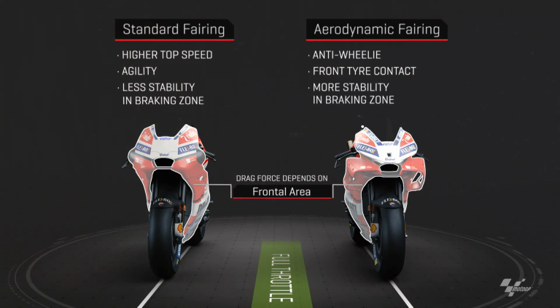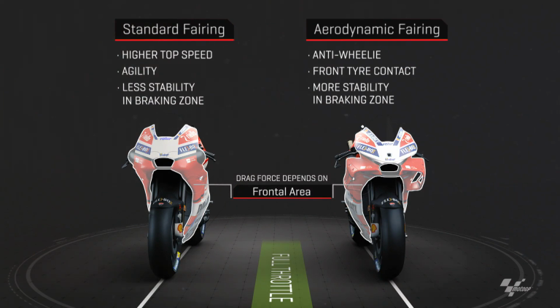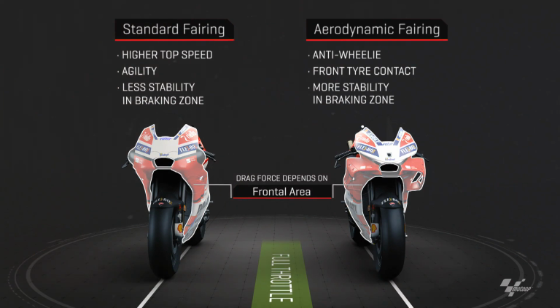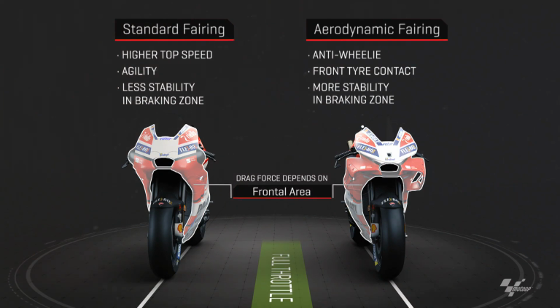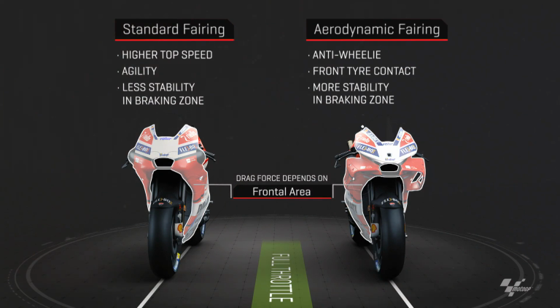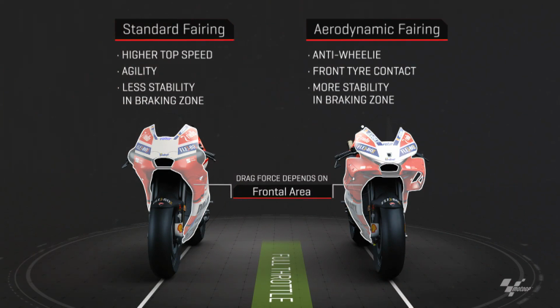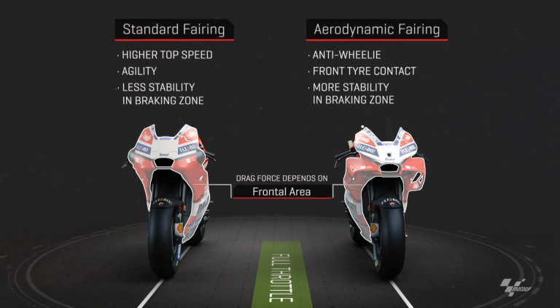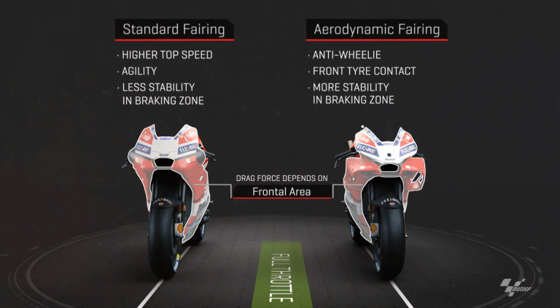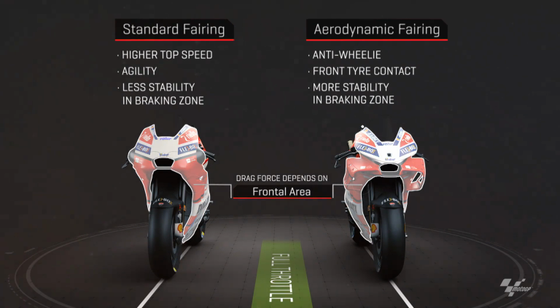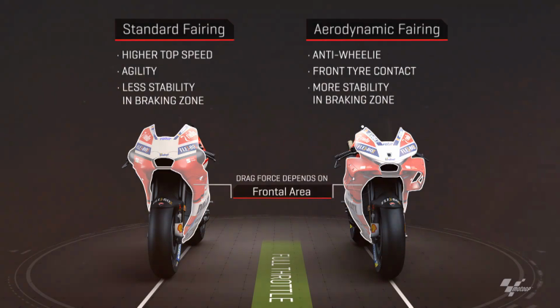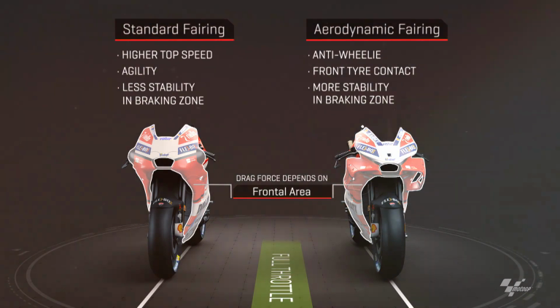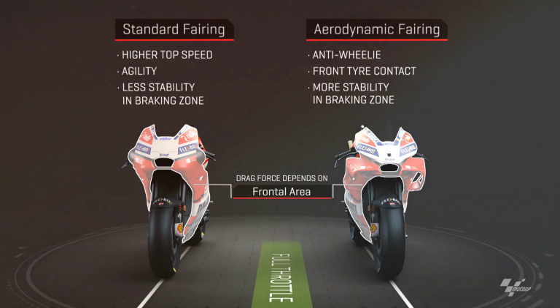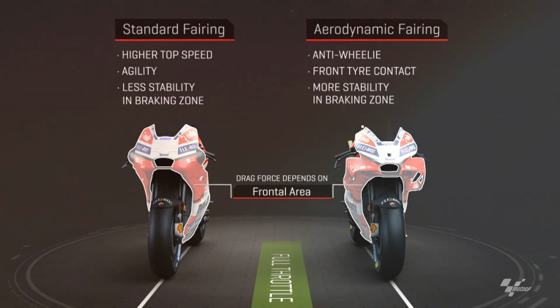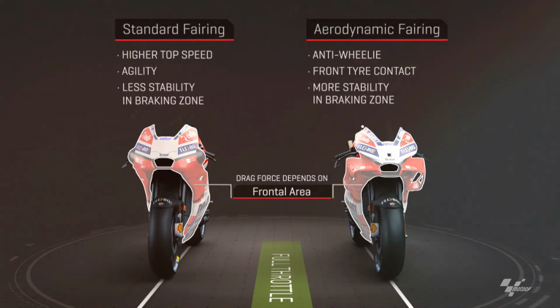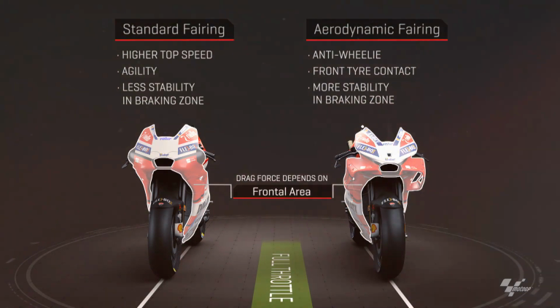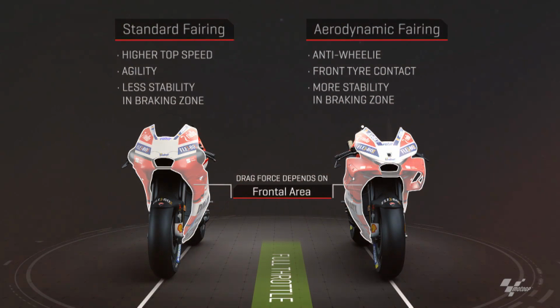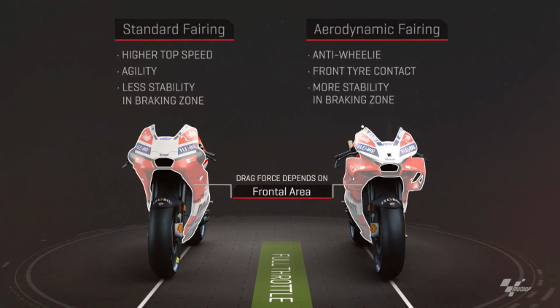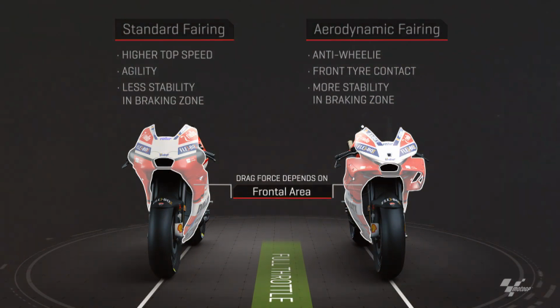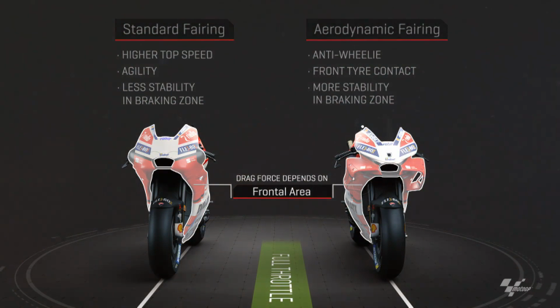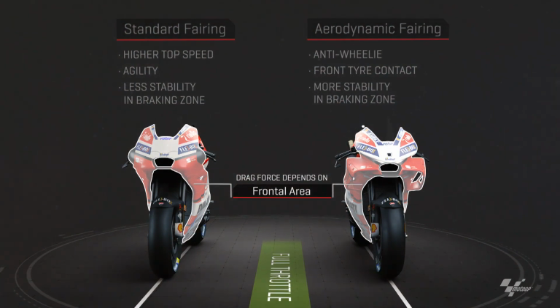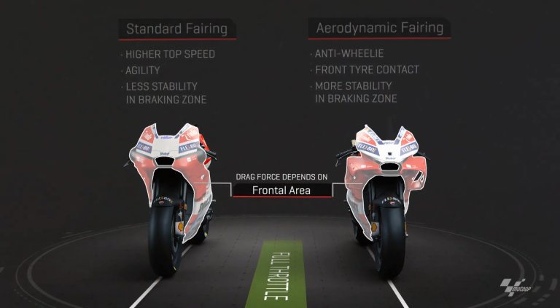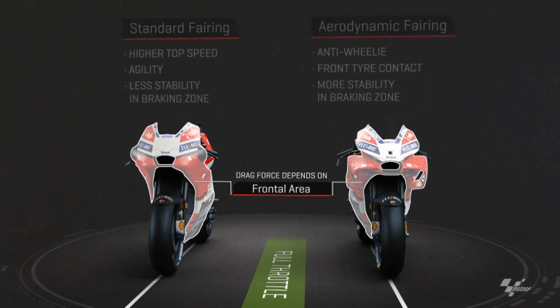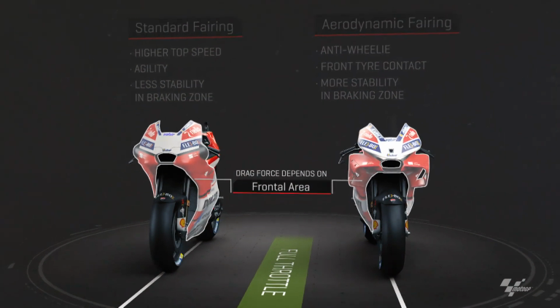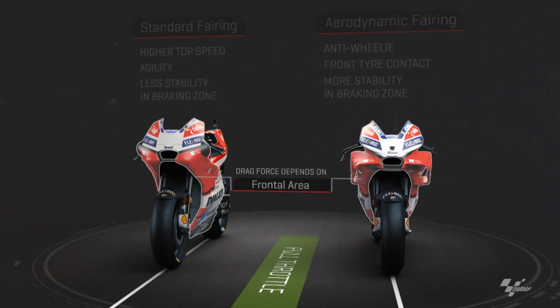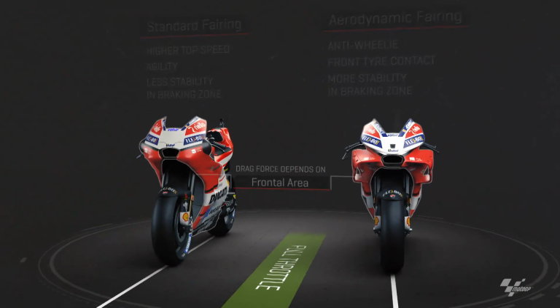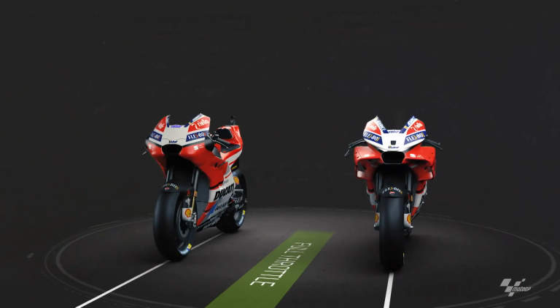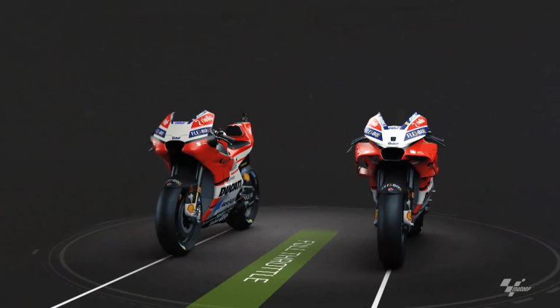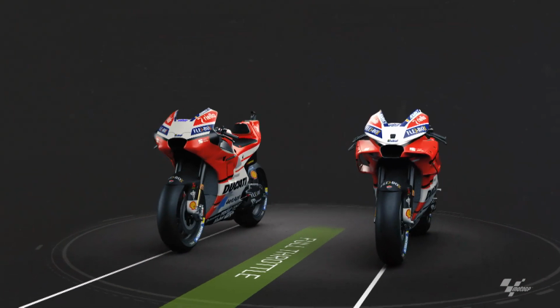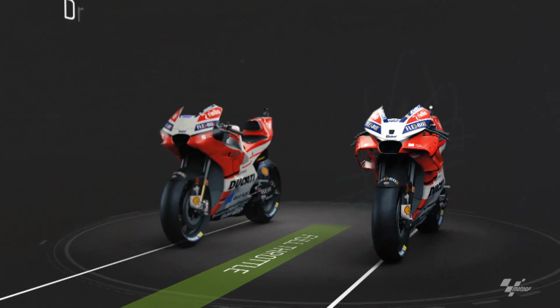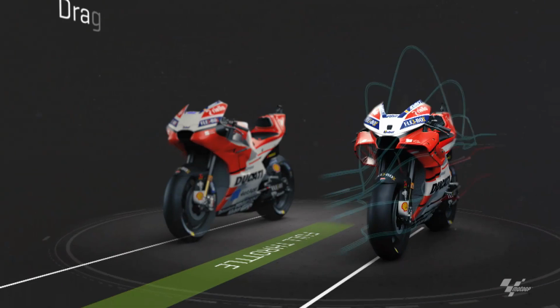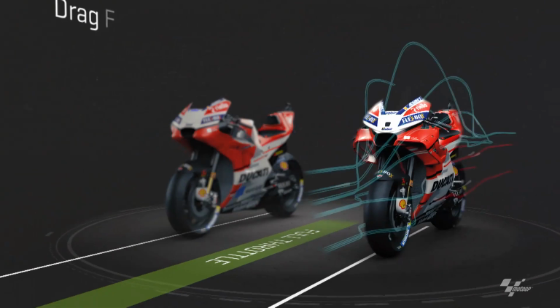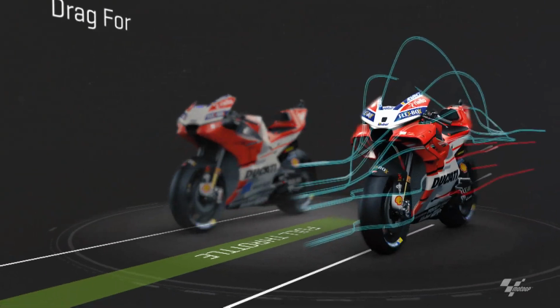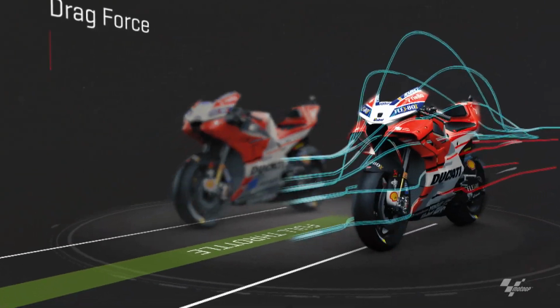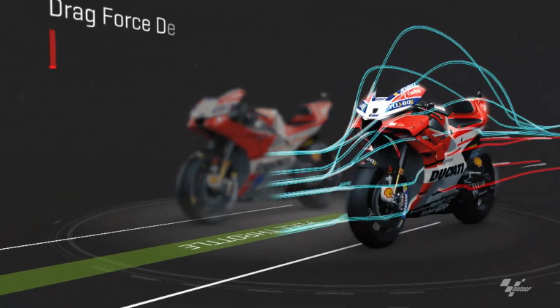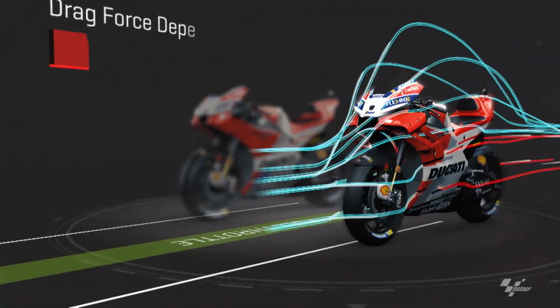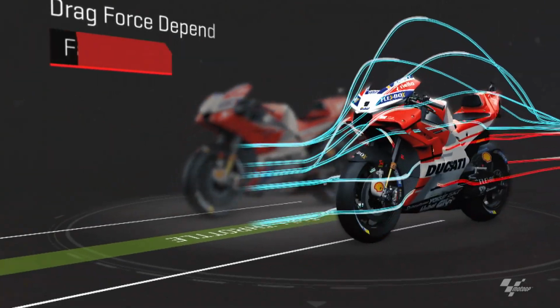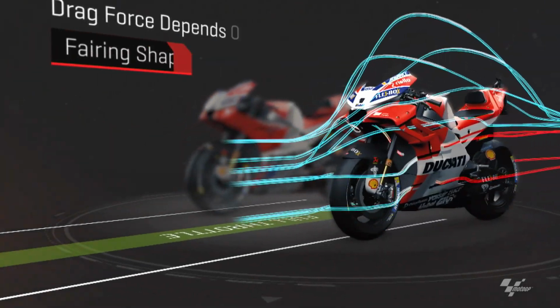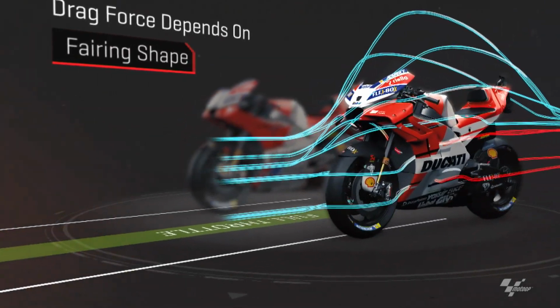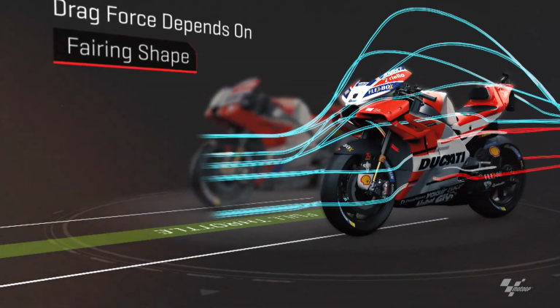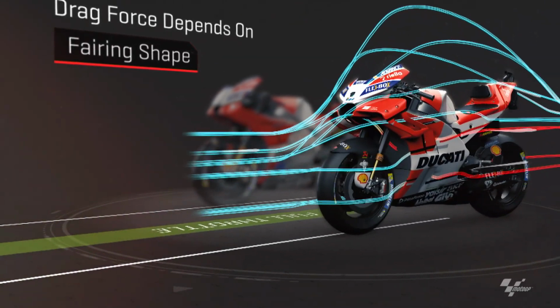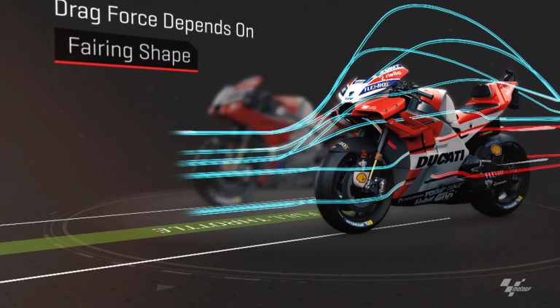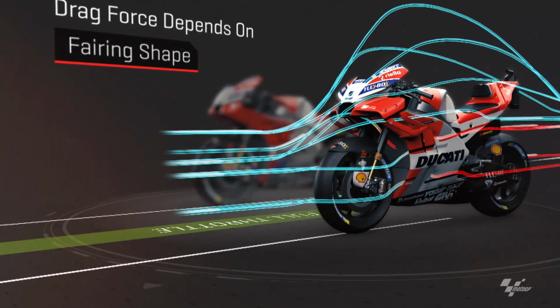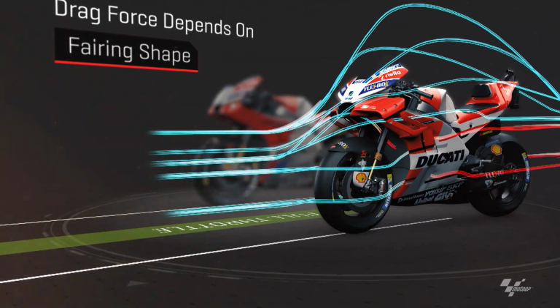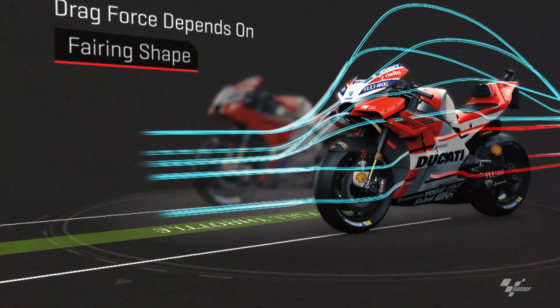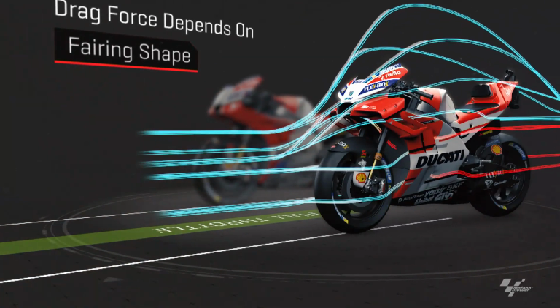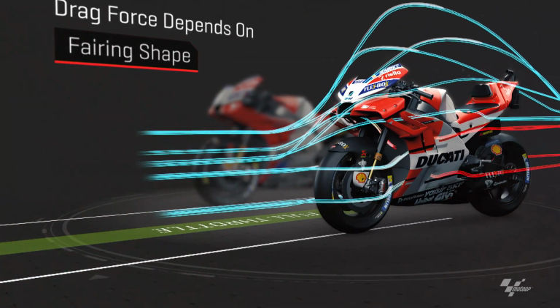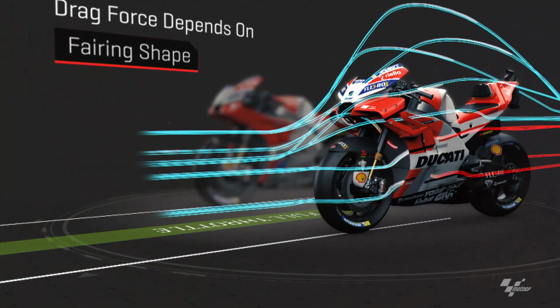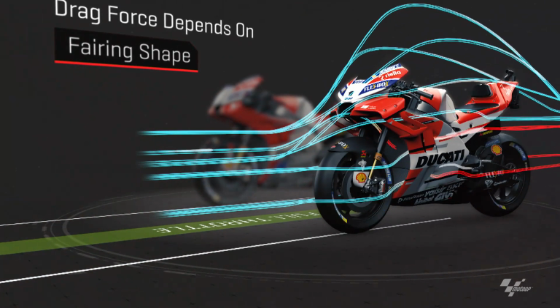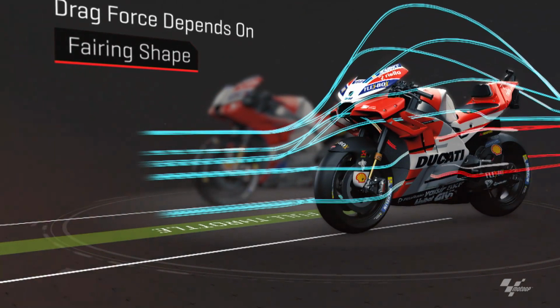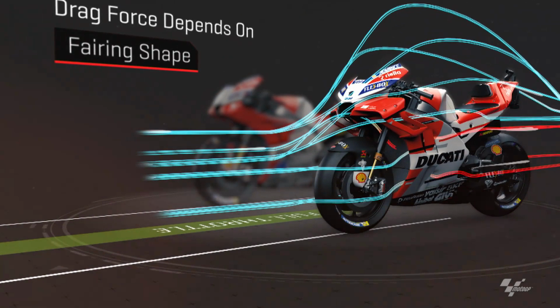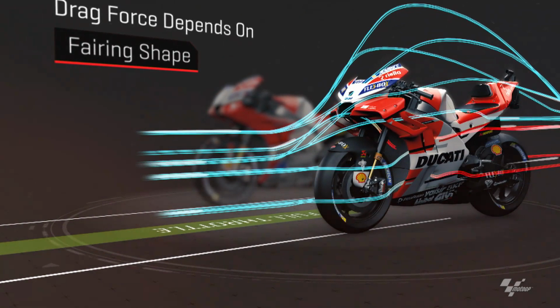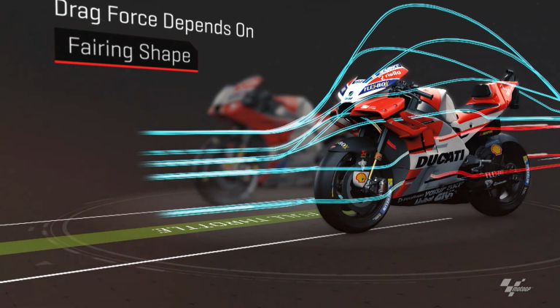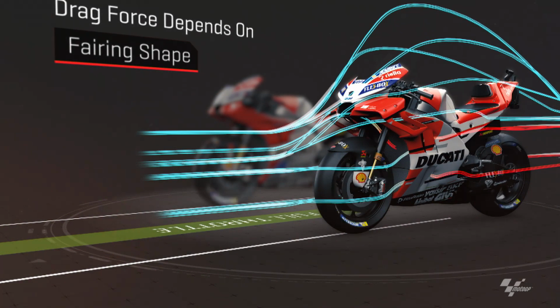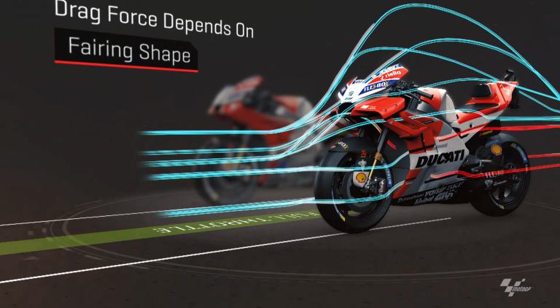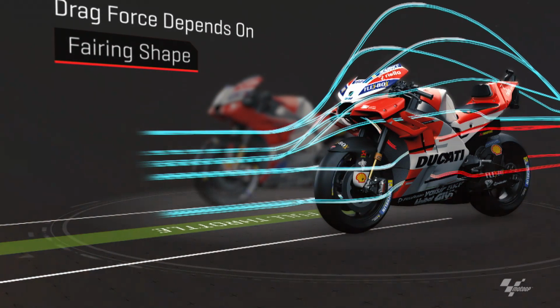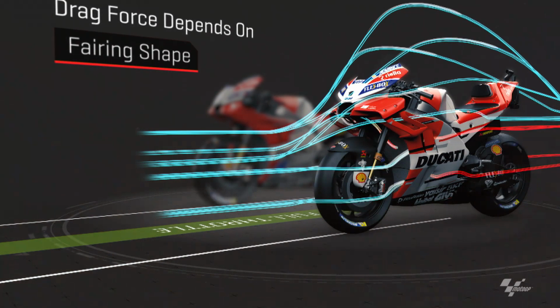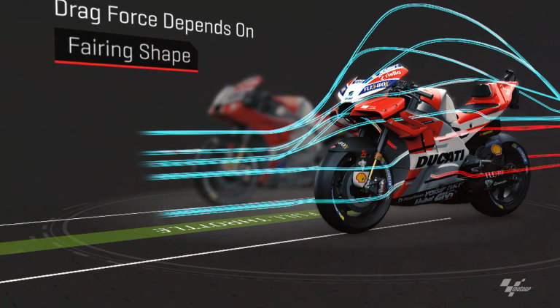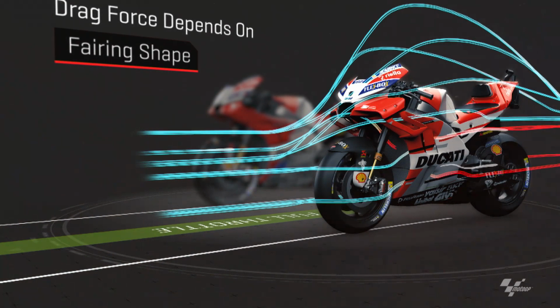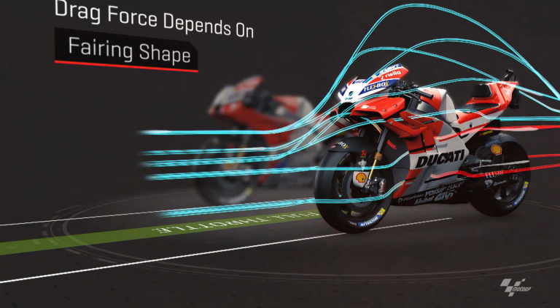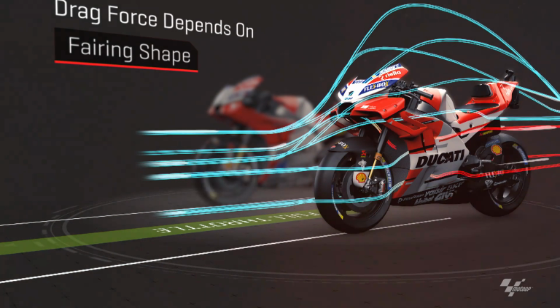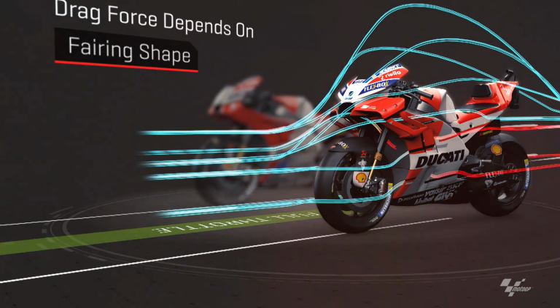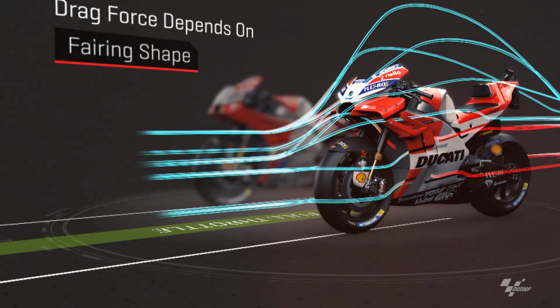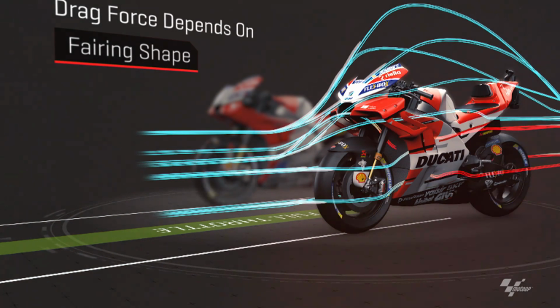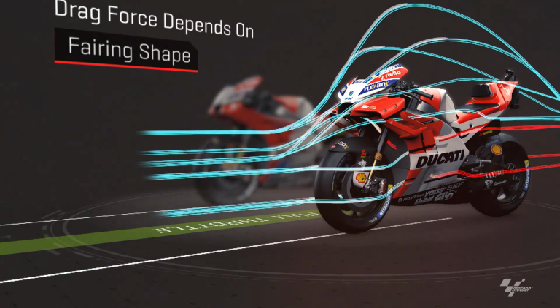The aerodynamic fairing on the other hand provides more downforce, reducing the wheelie and increasing the front tyre contact whilst improving stability when braking.